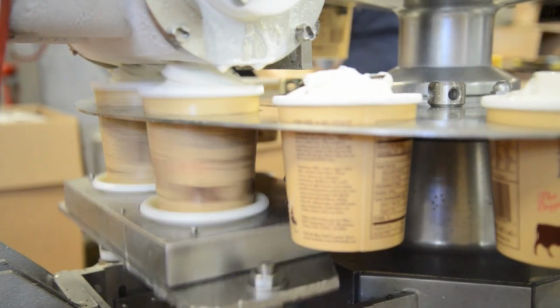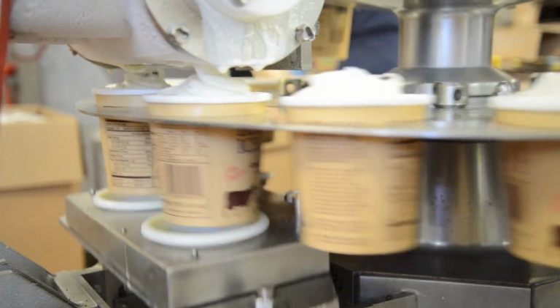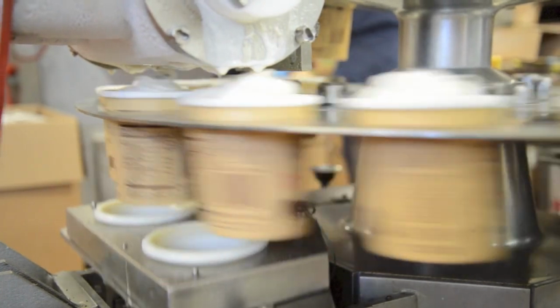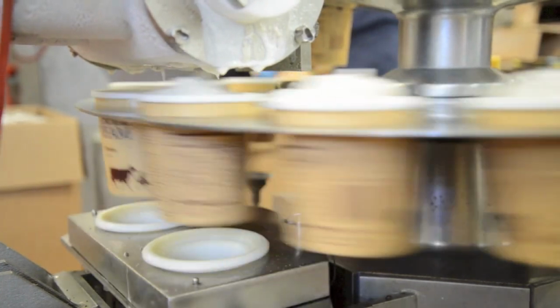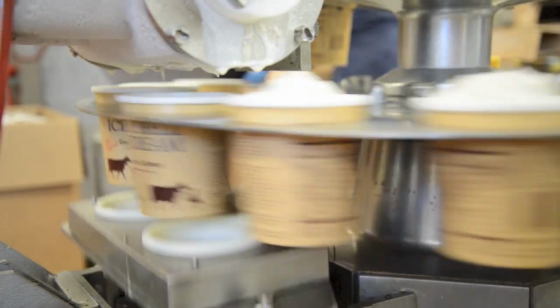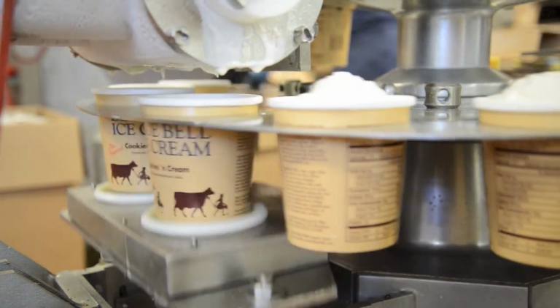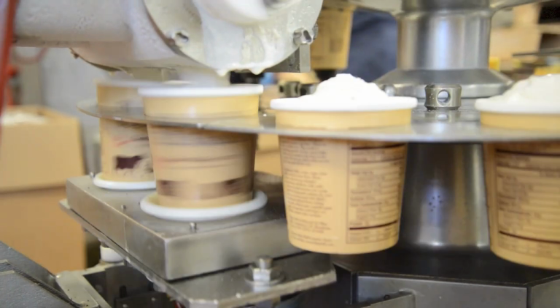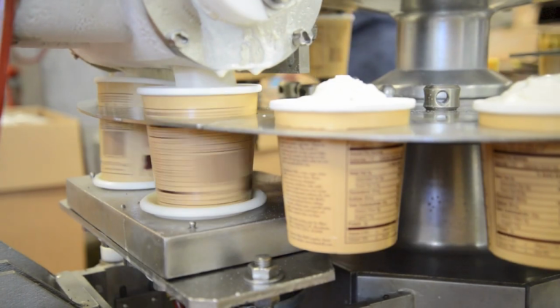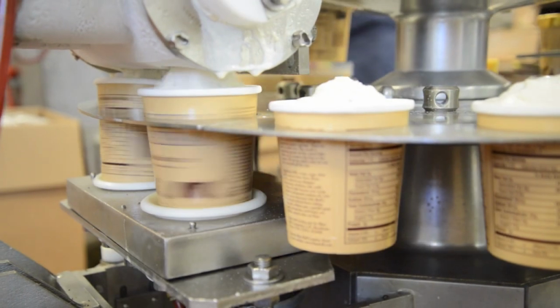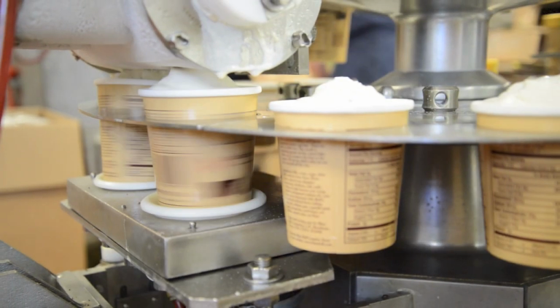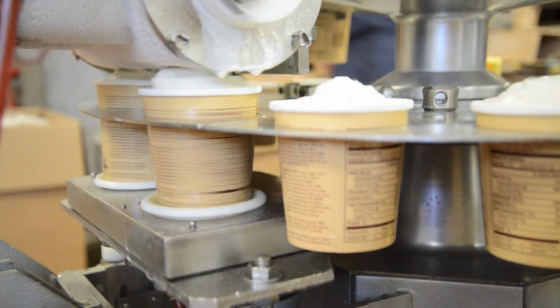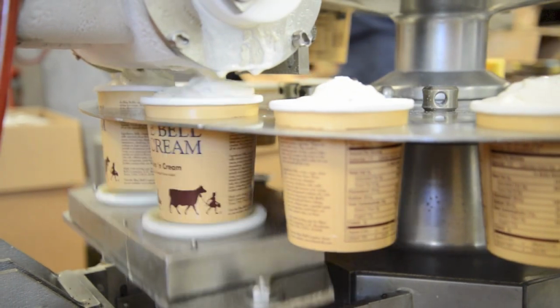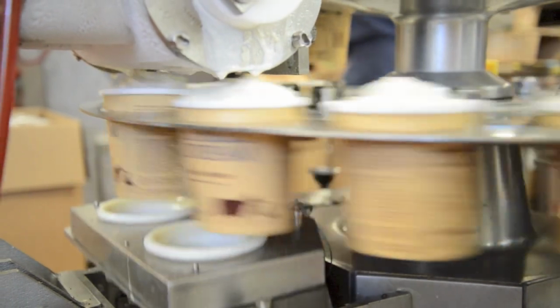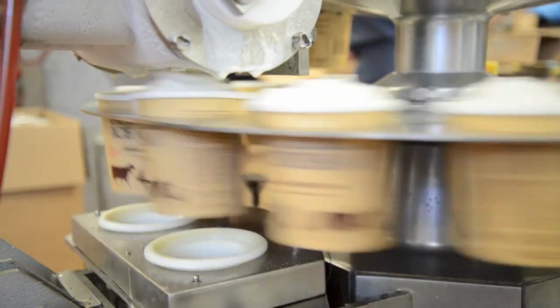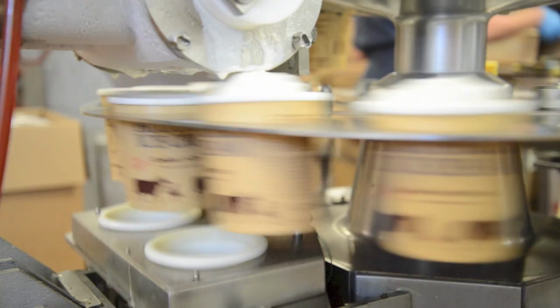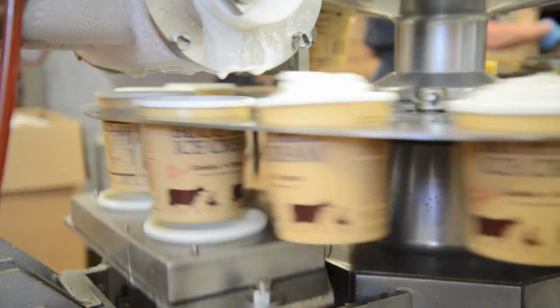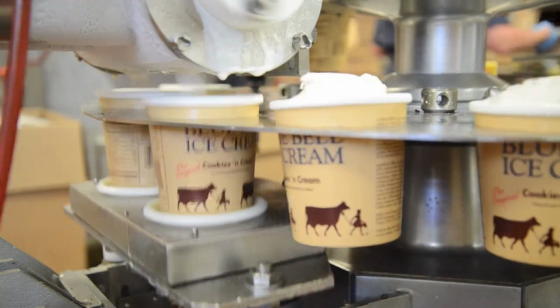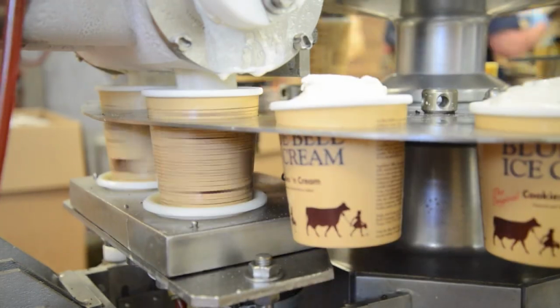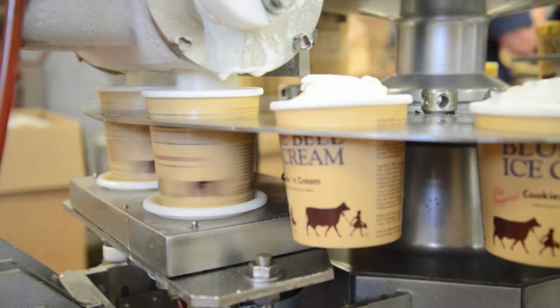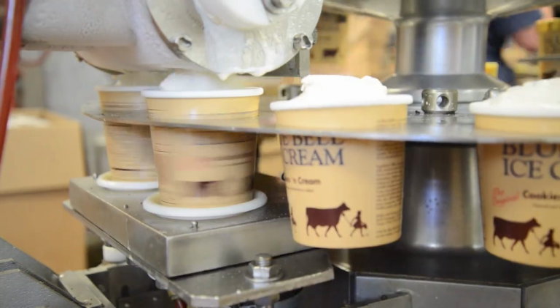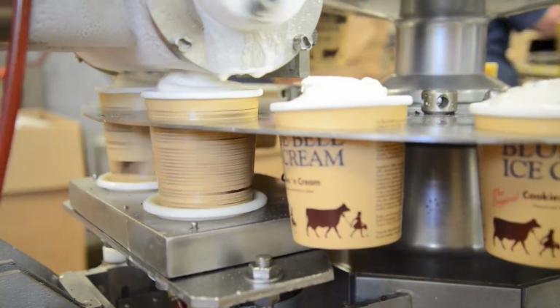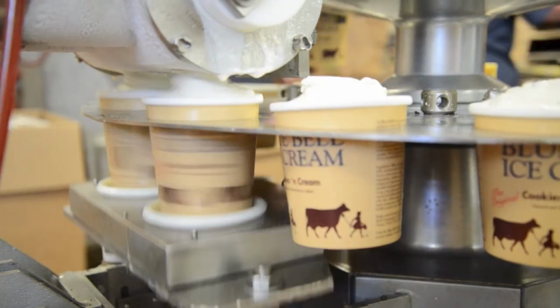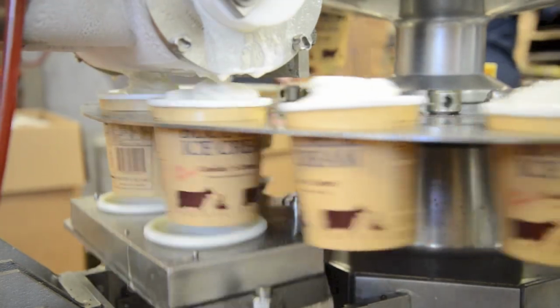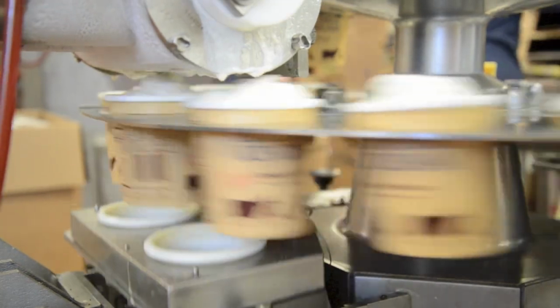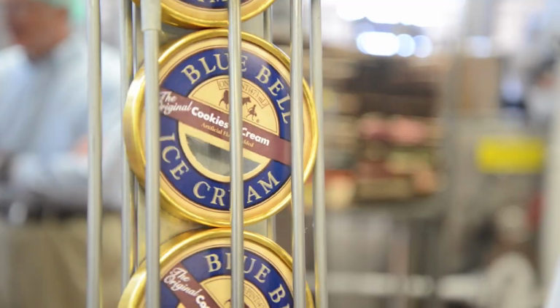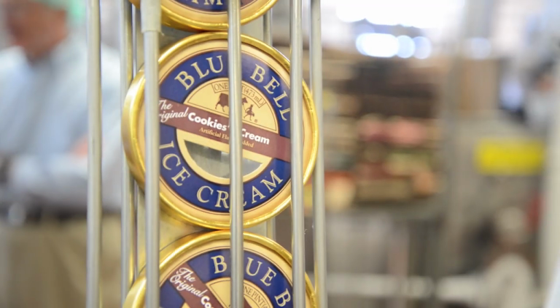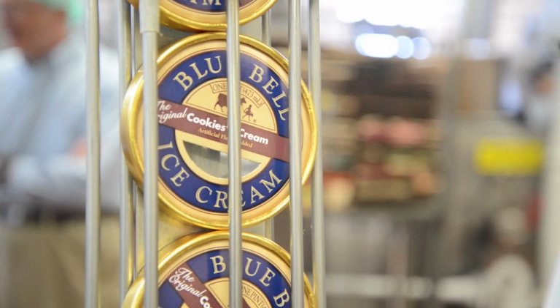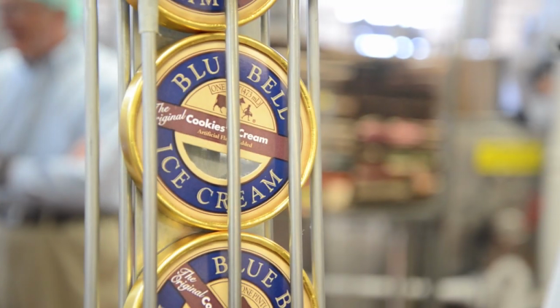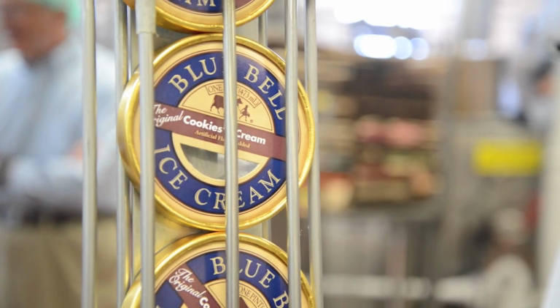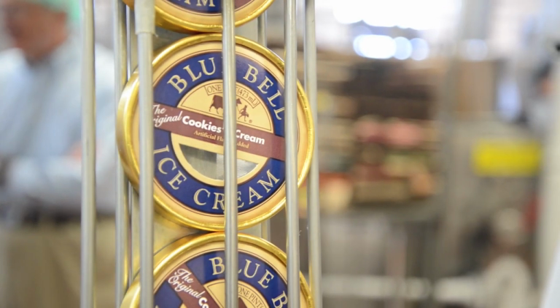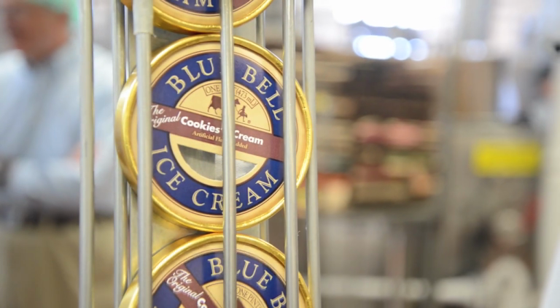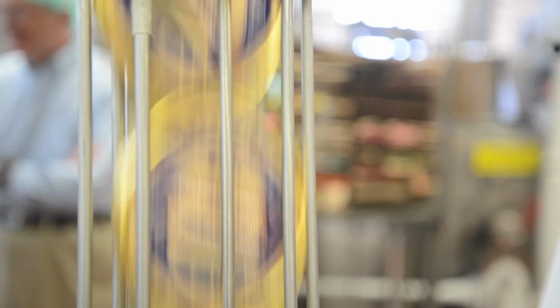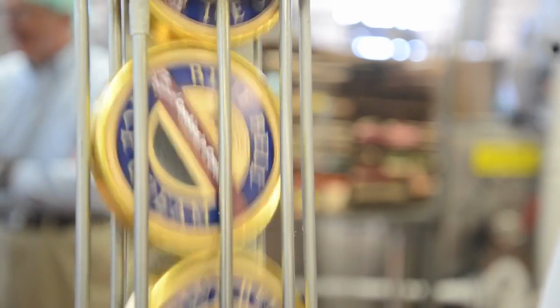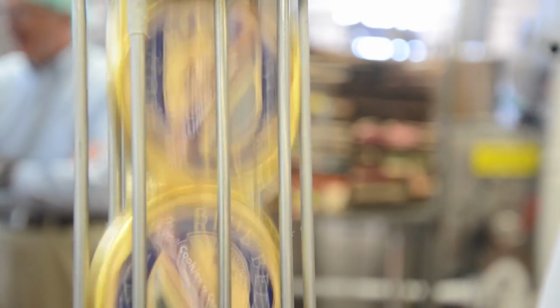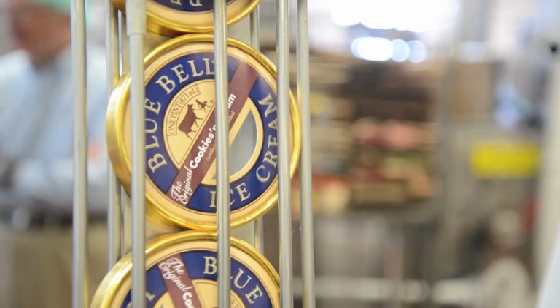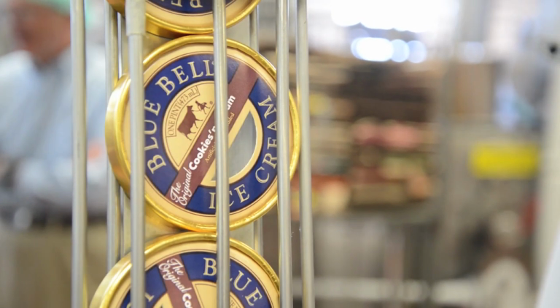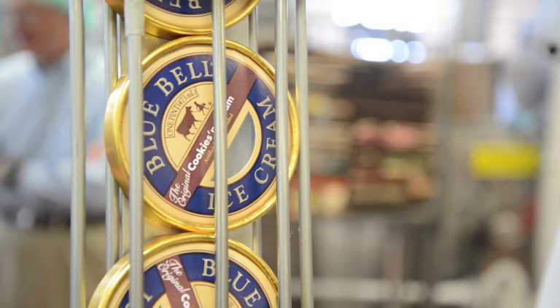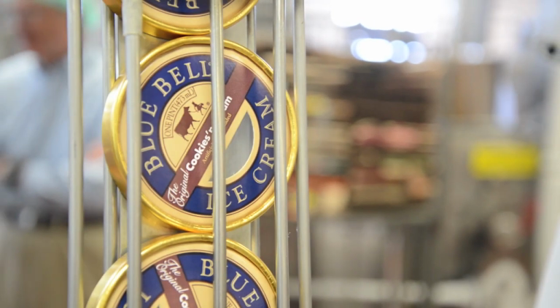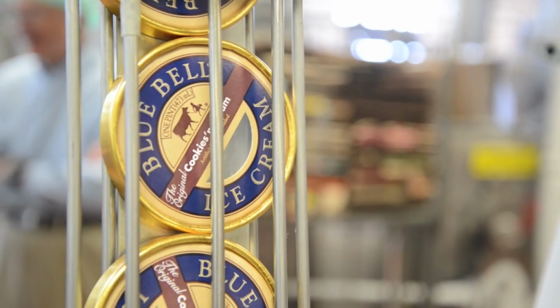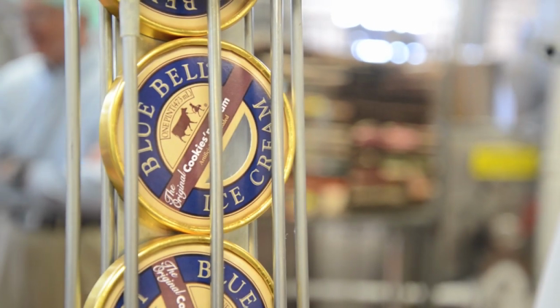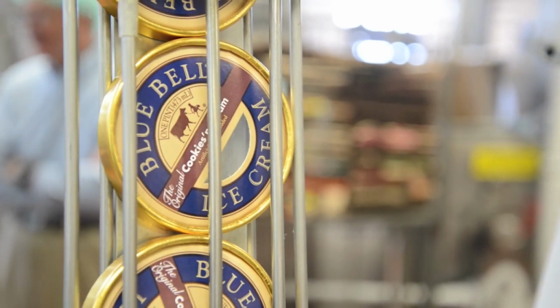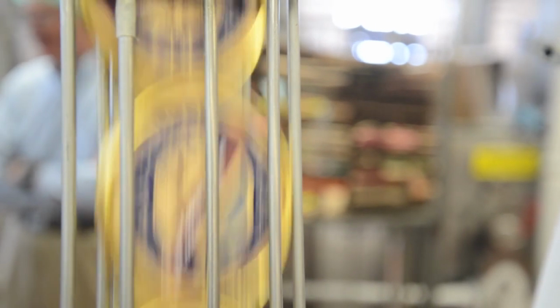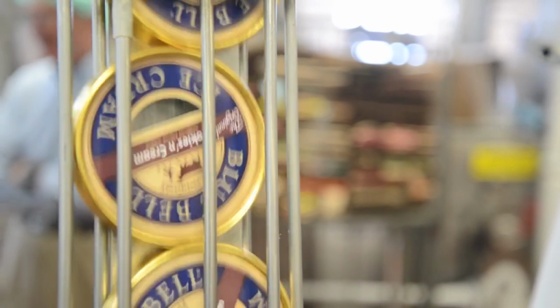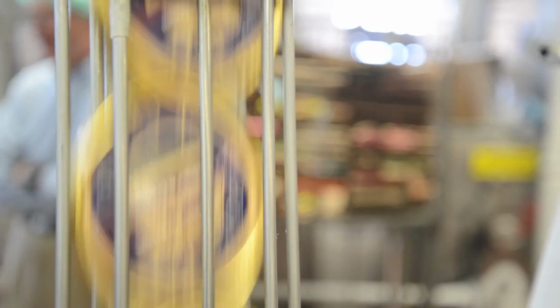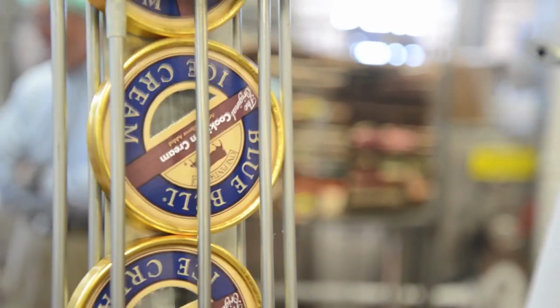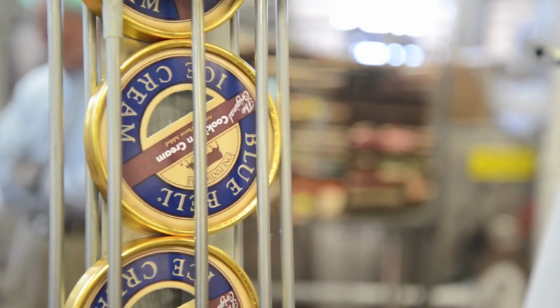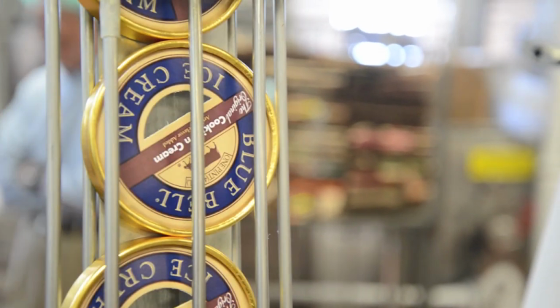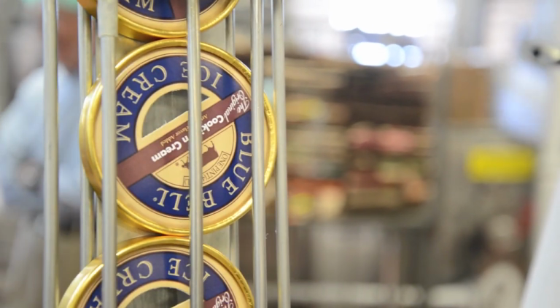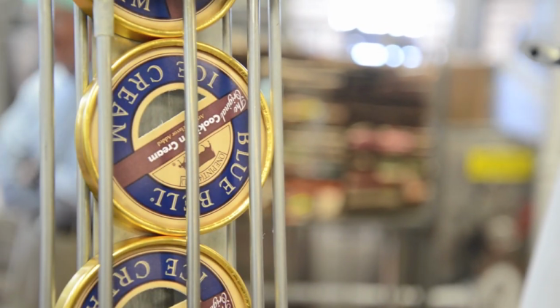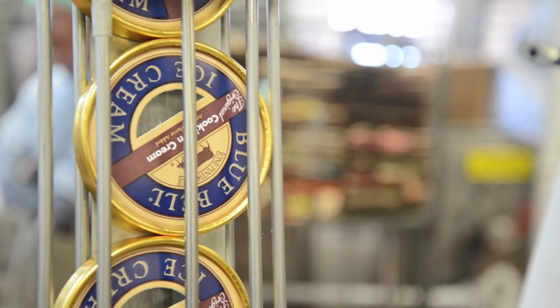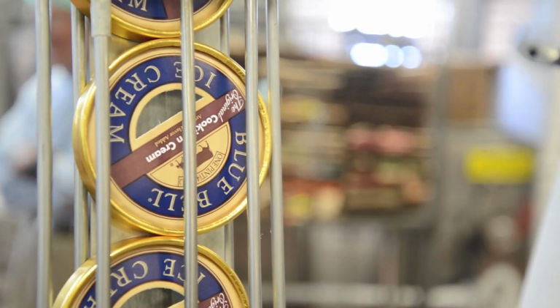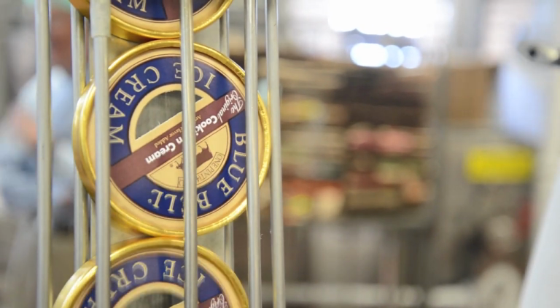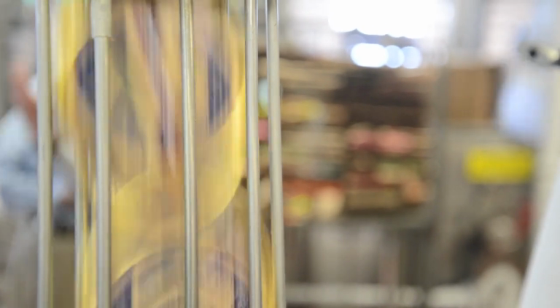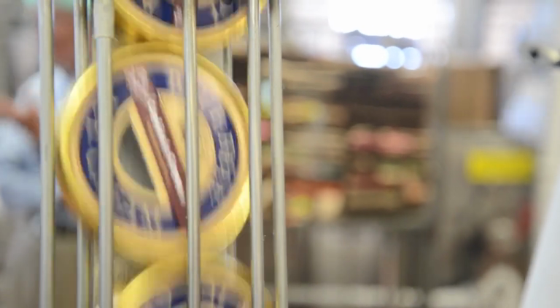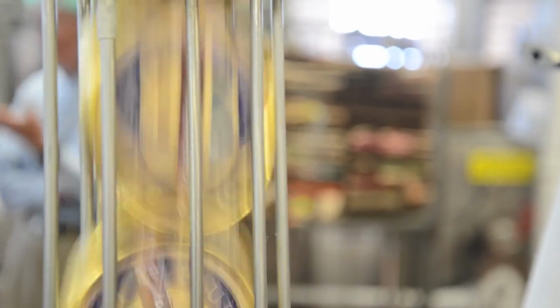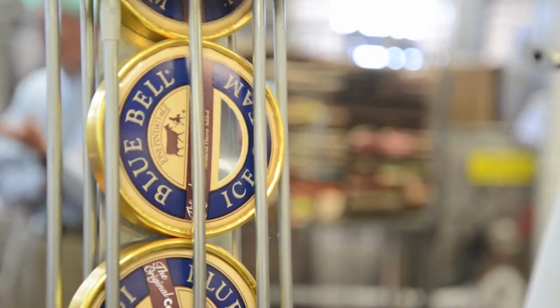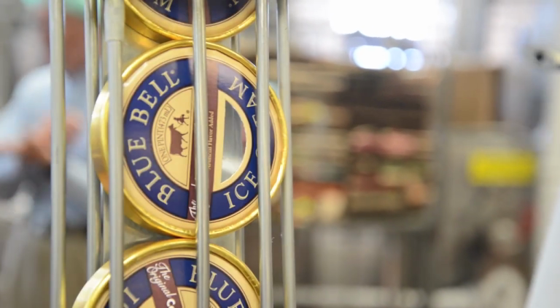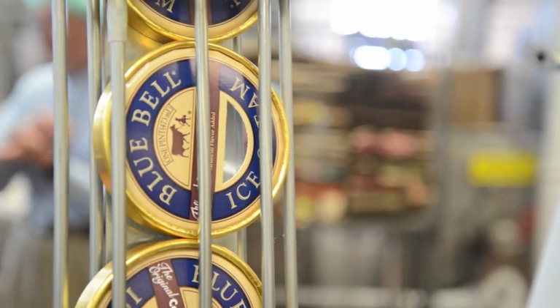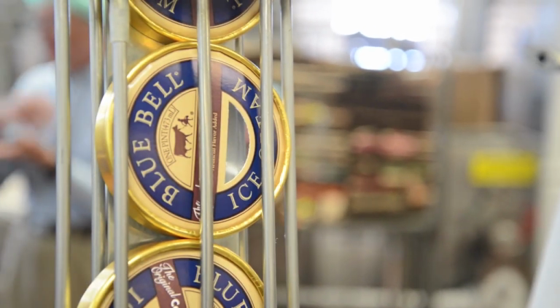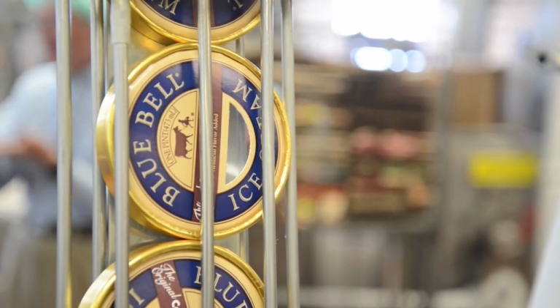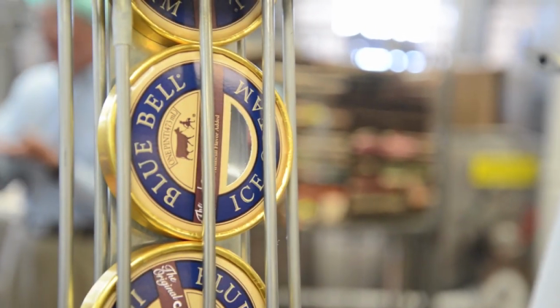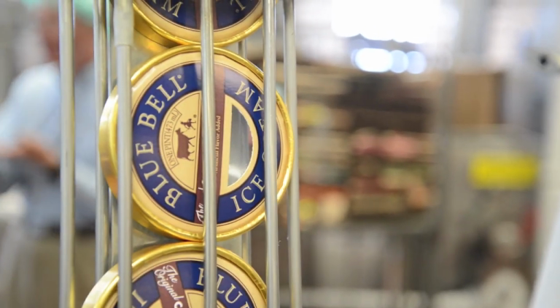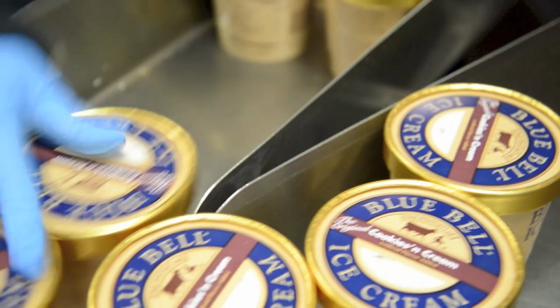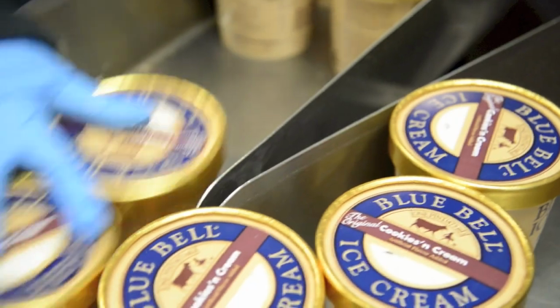Did you know that Bluebell invented cookies and cream ice cream? Today they bake all of their own fillings, including the cookies, for consistency.